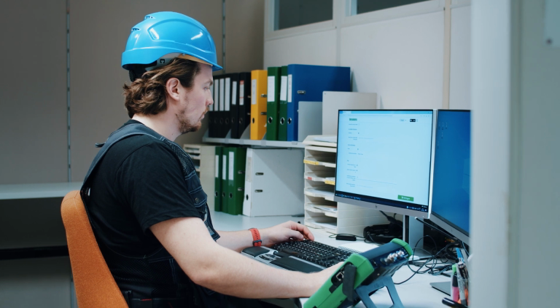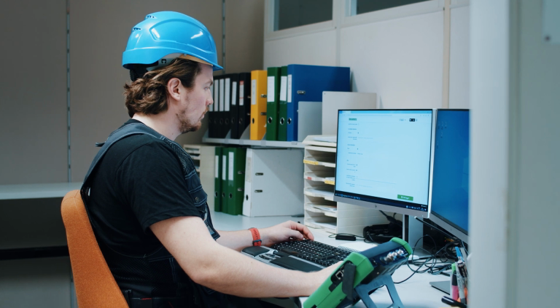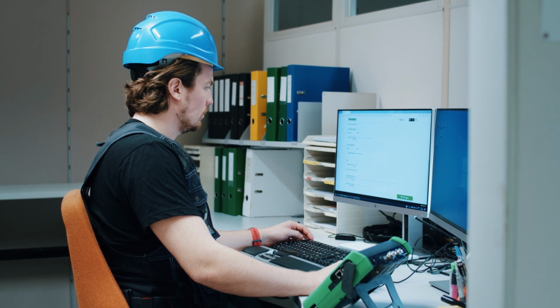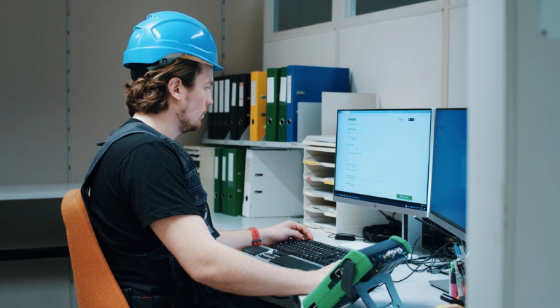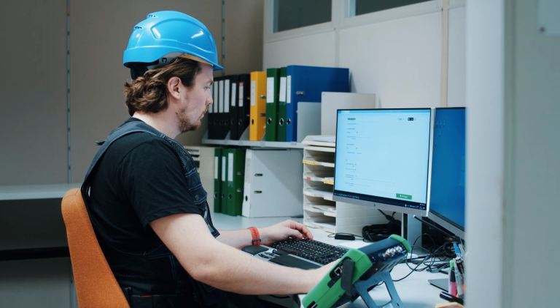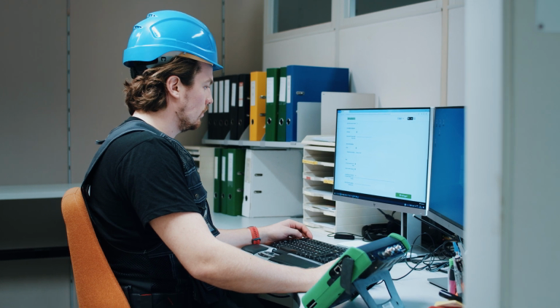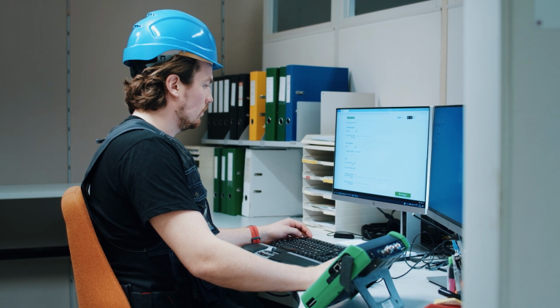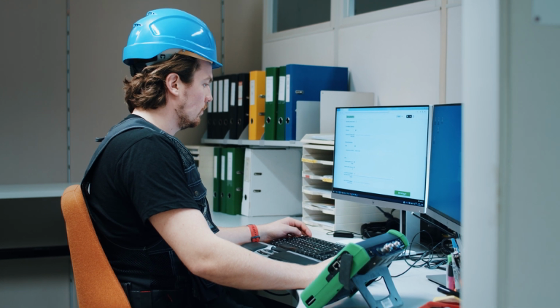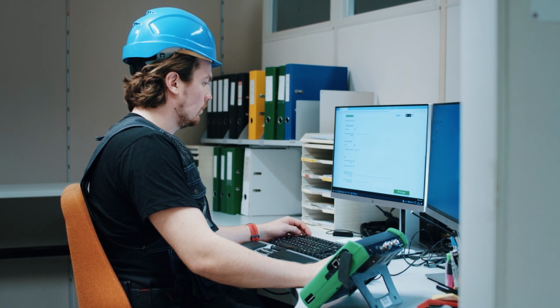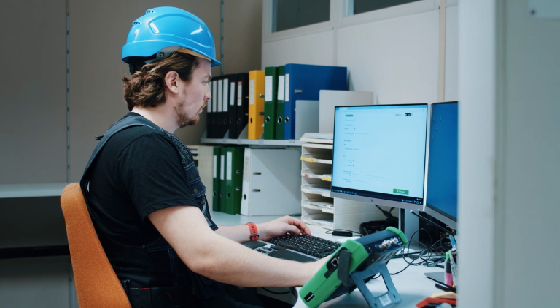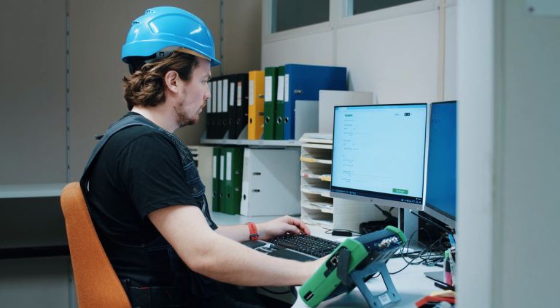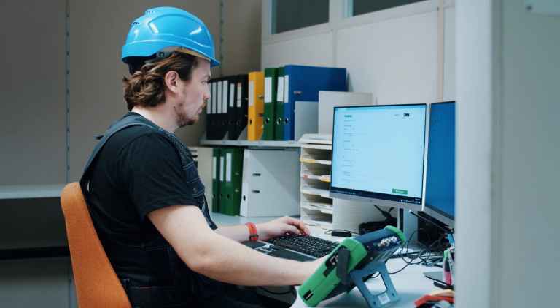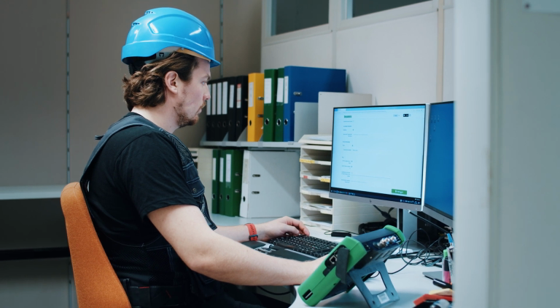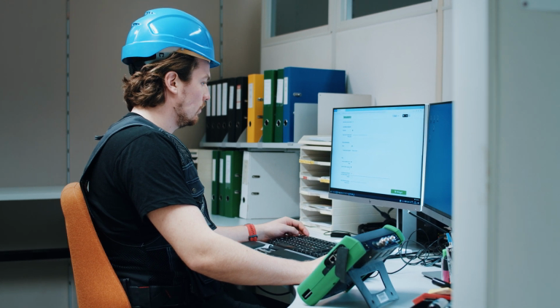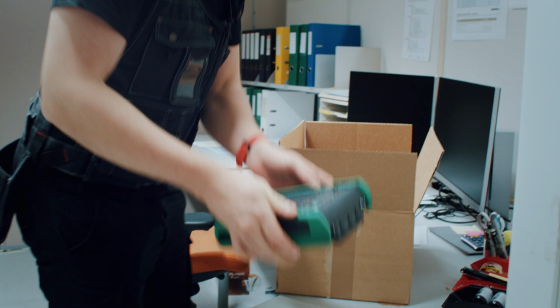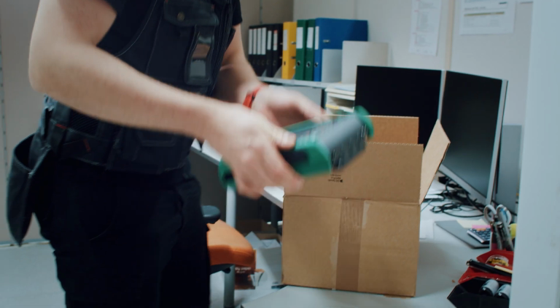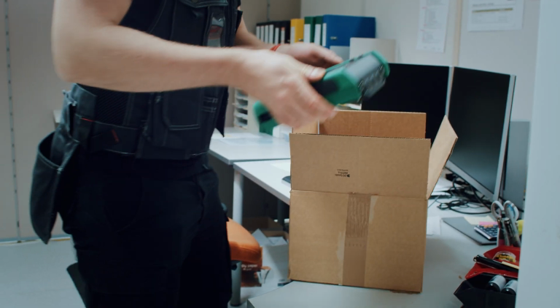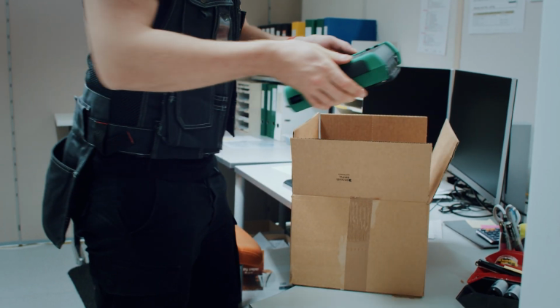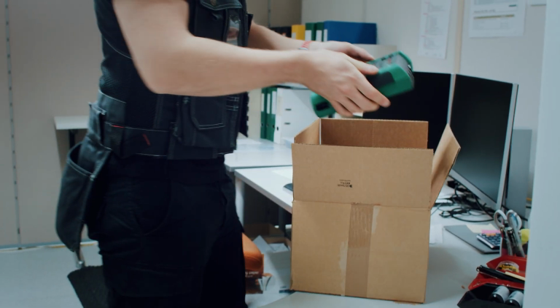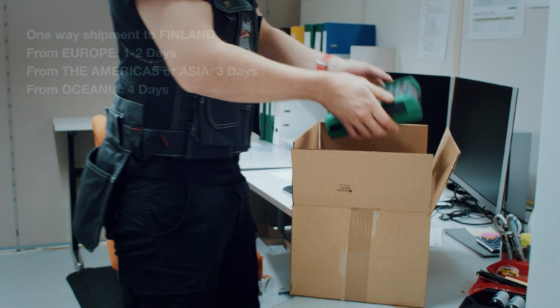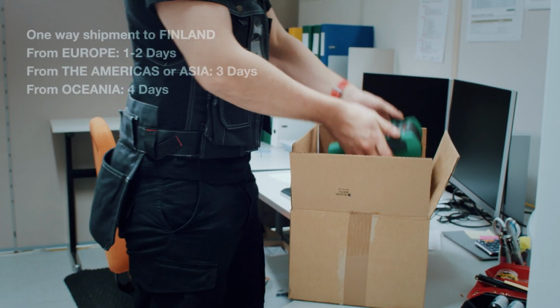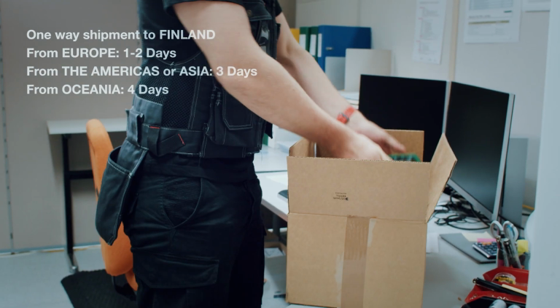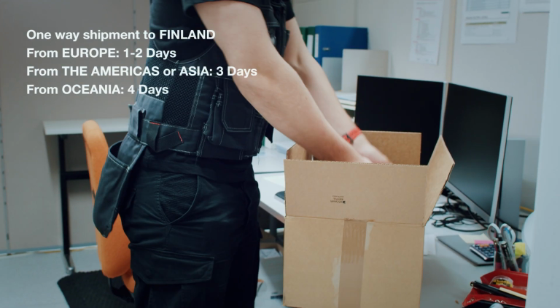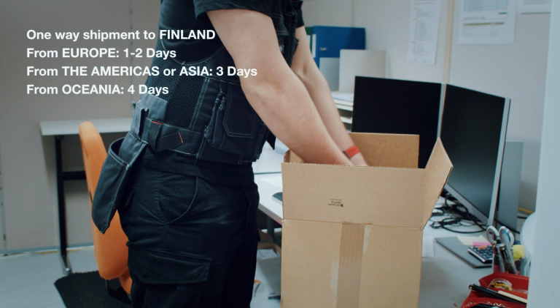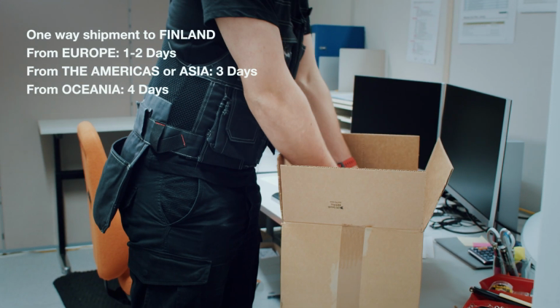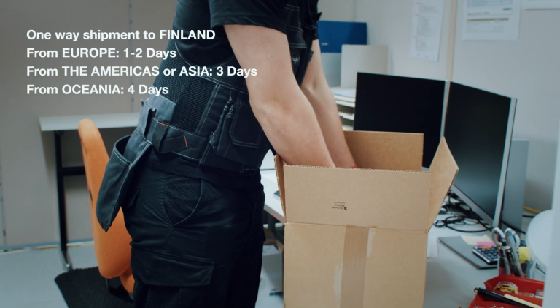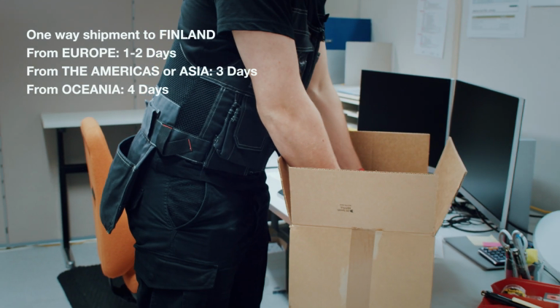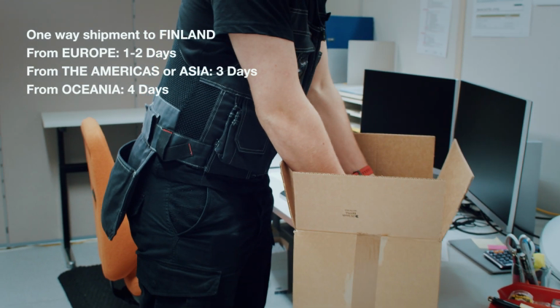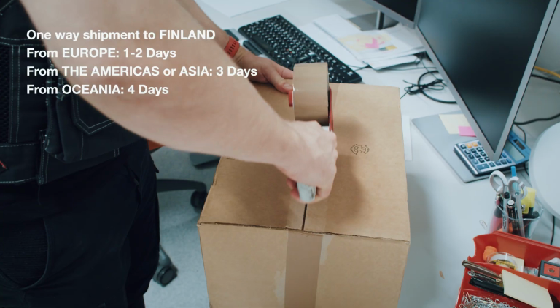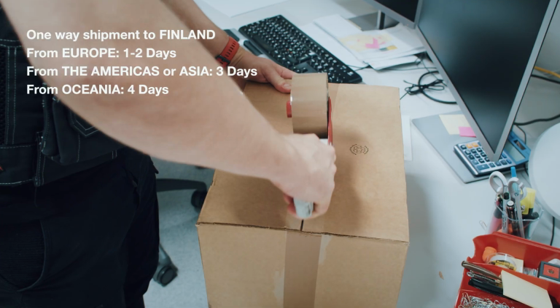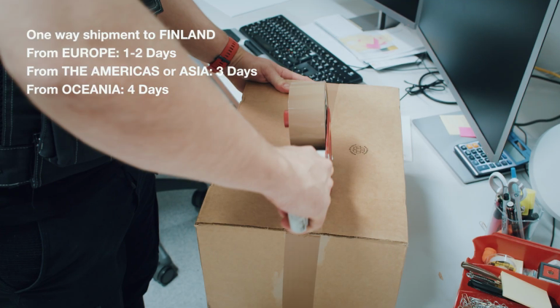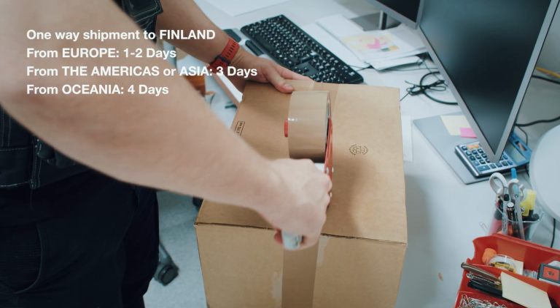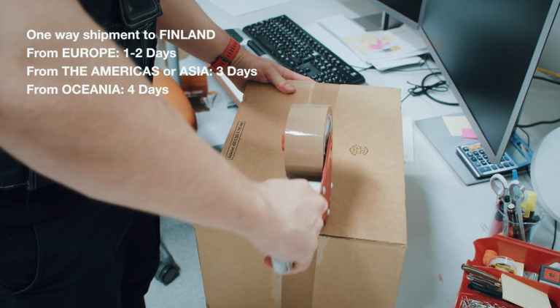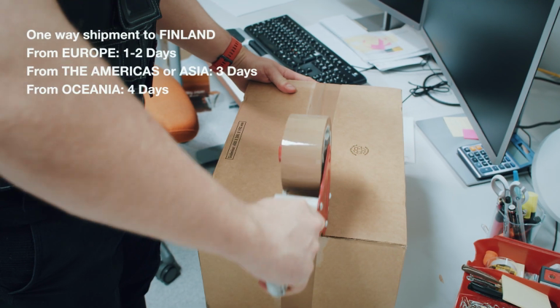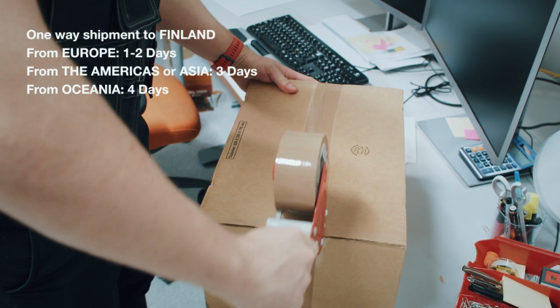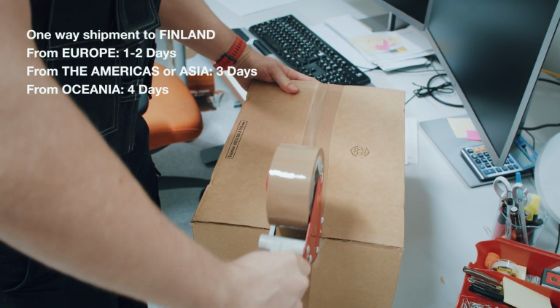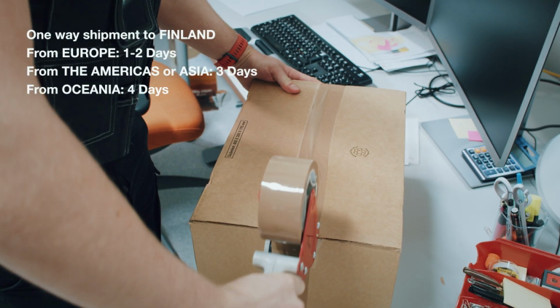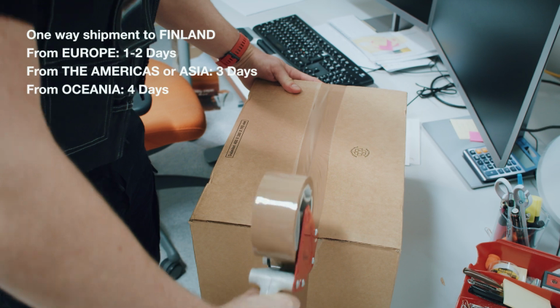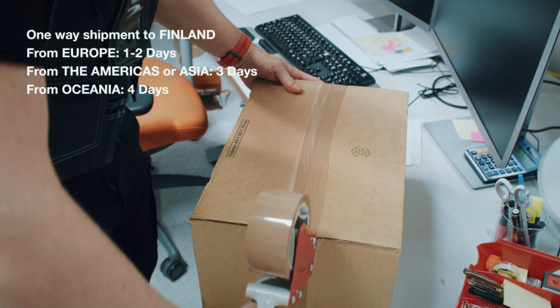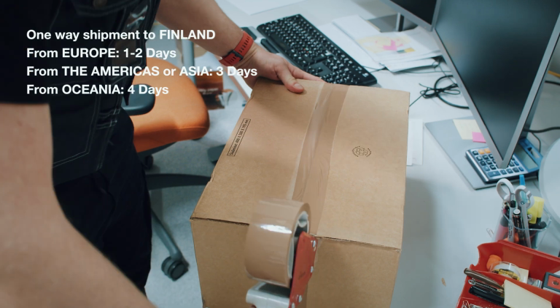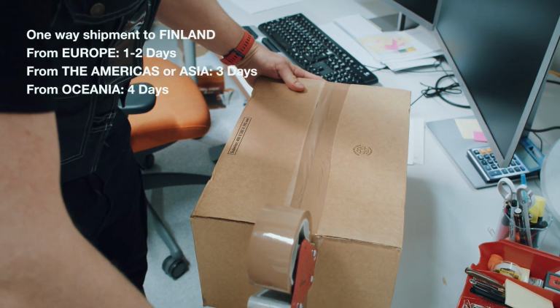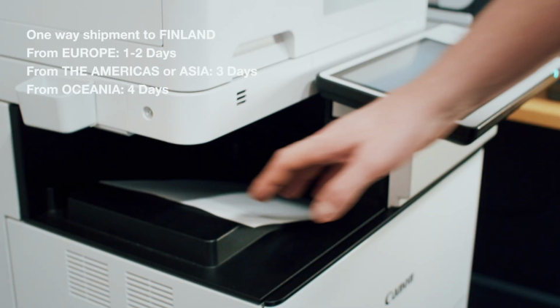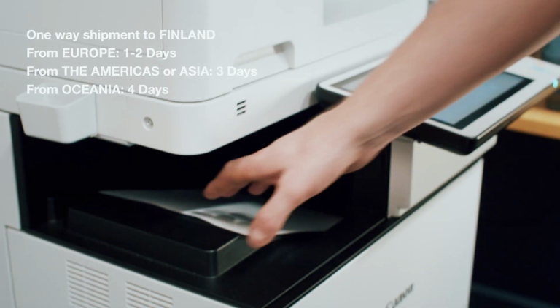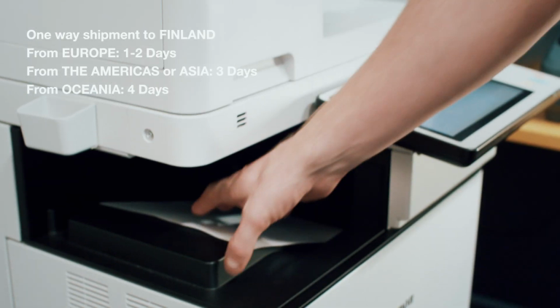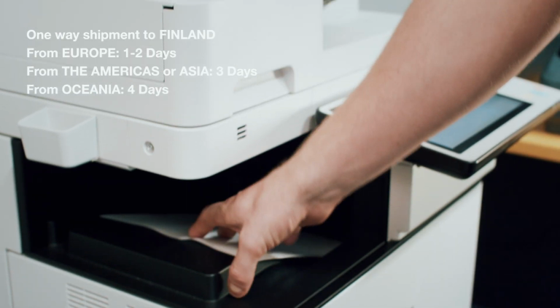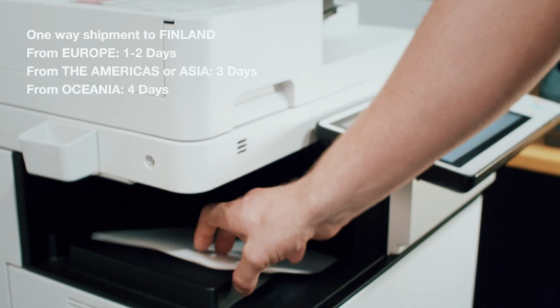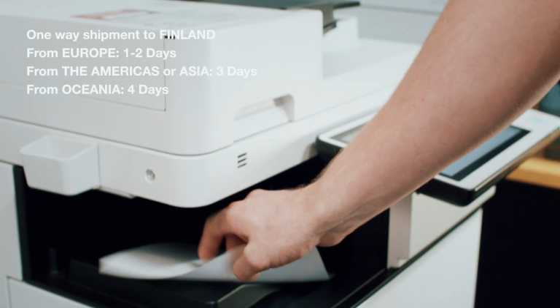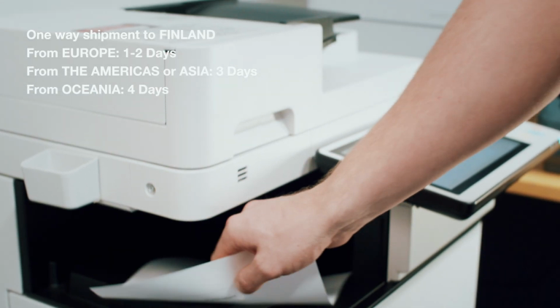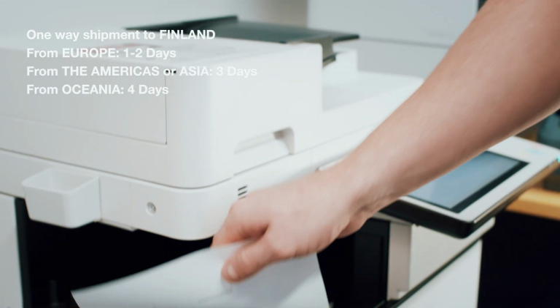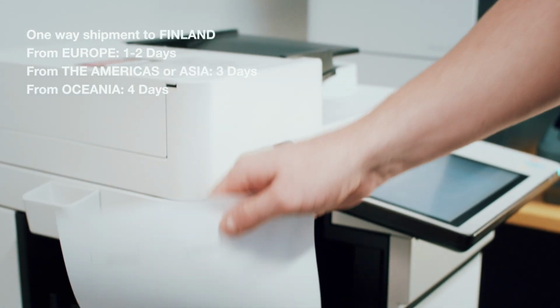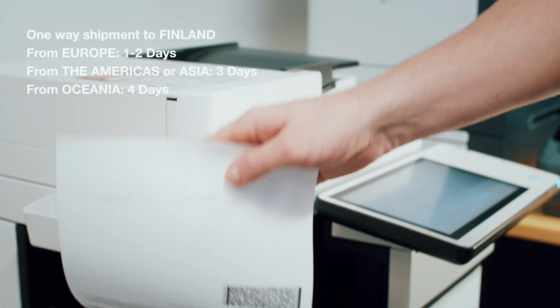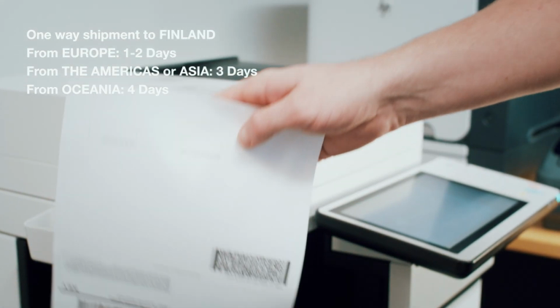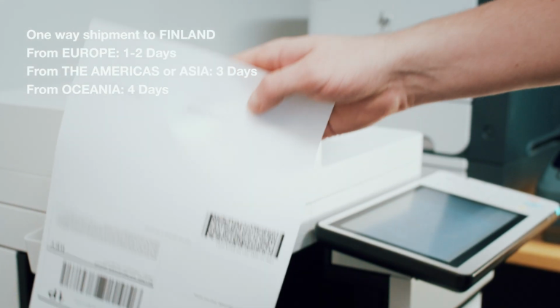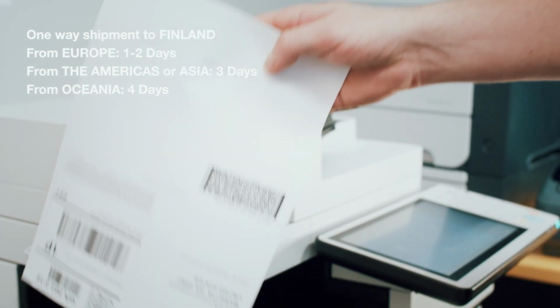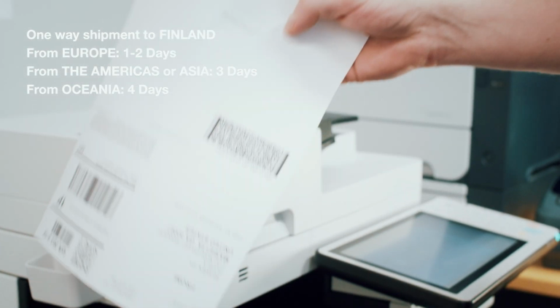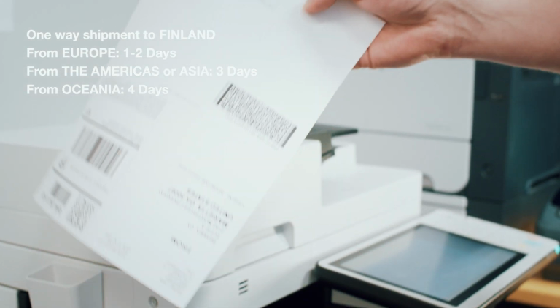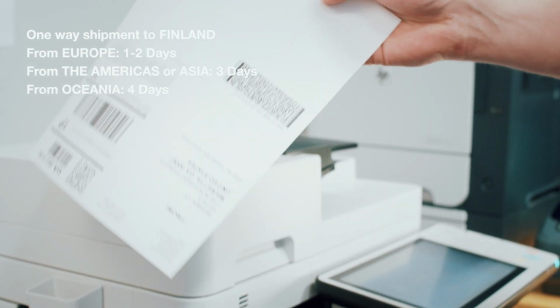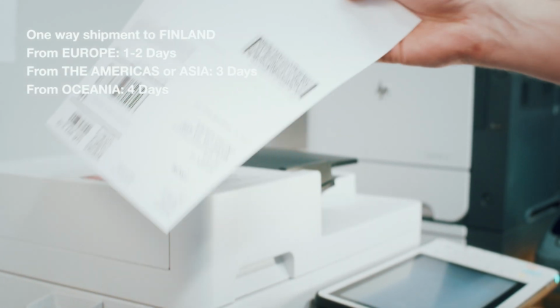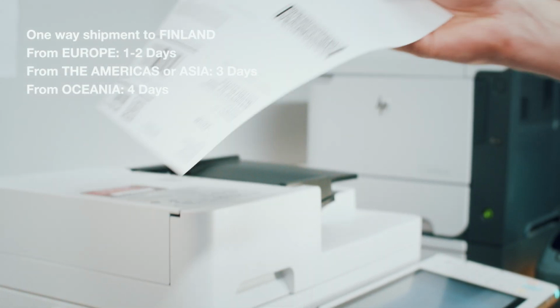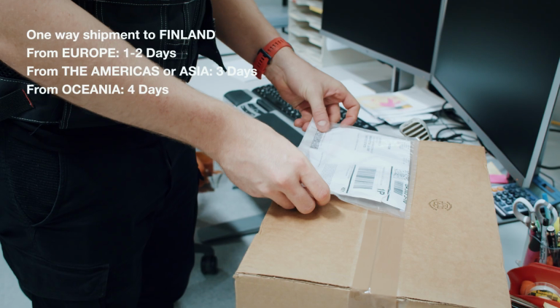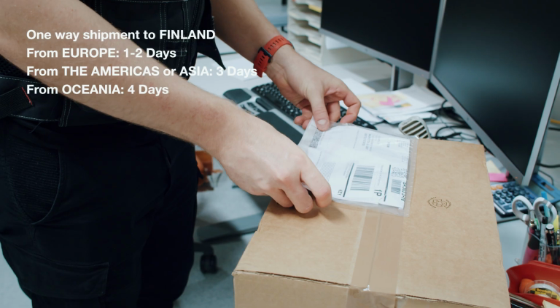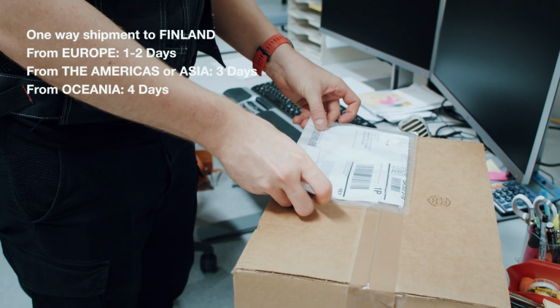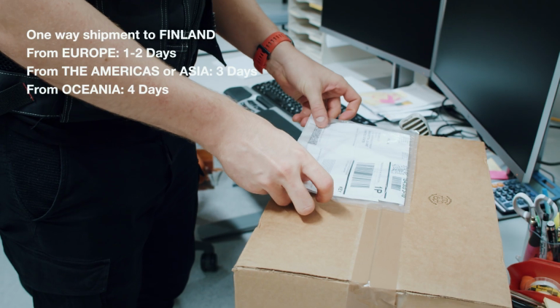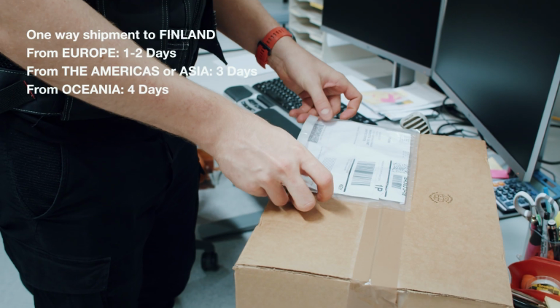We are committed to responding fast. When sending your calibrator to us, we offer express shipping options and competitive freight prices.